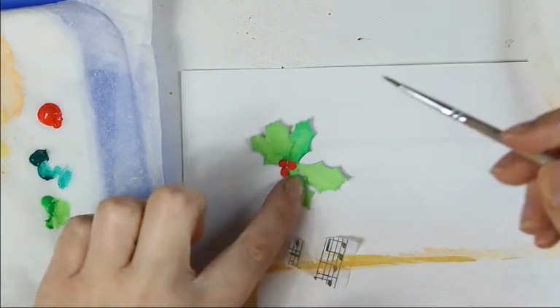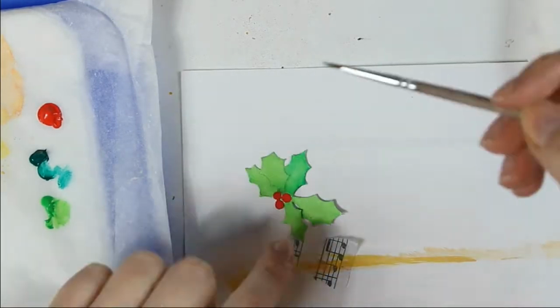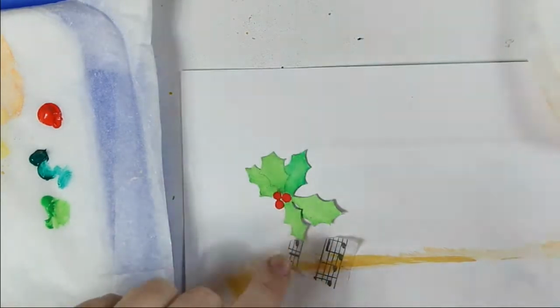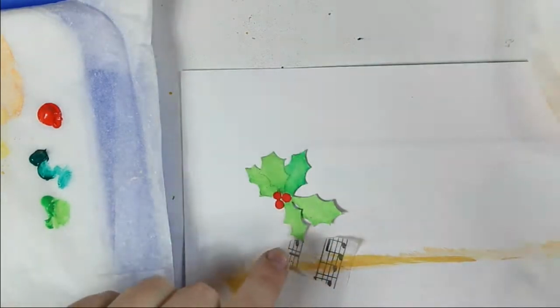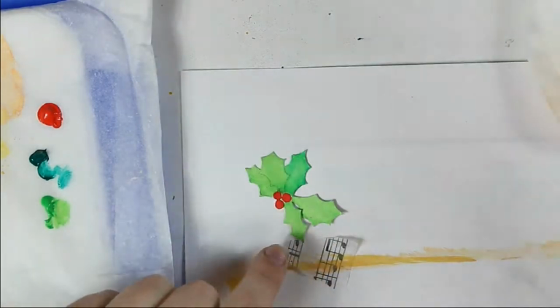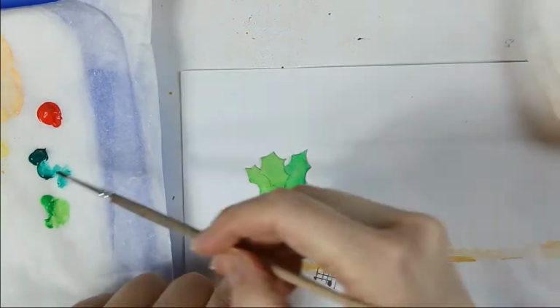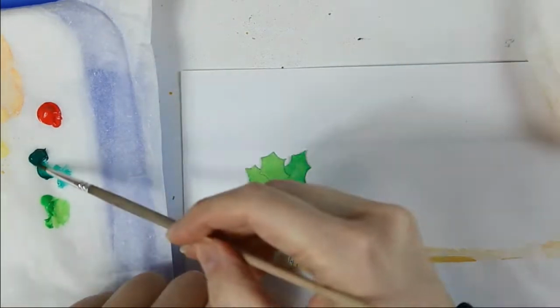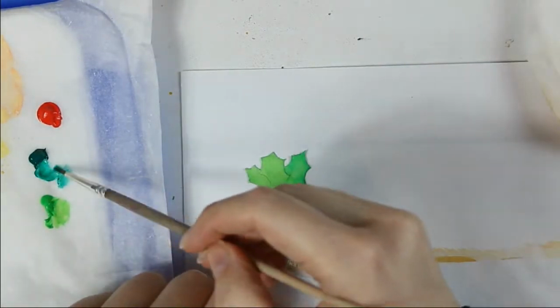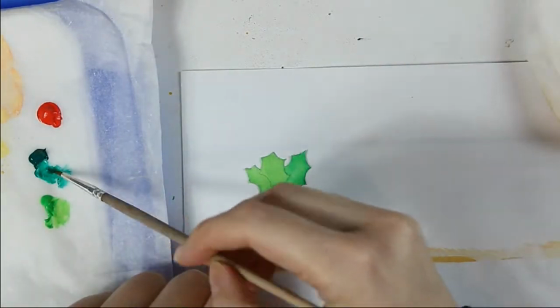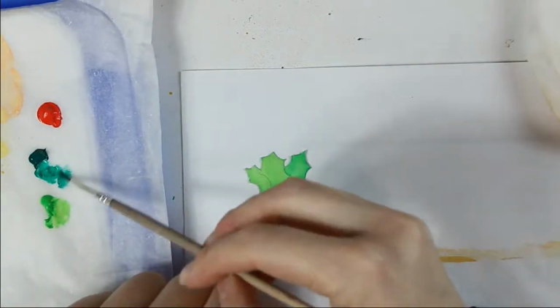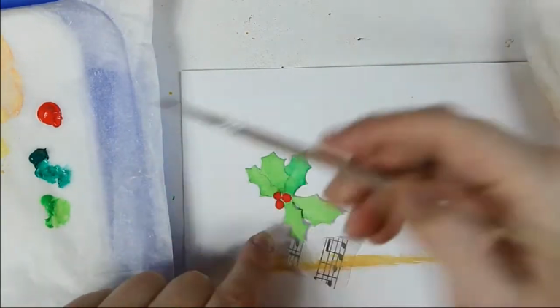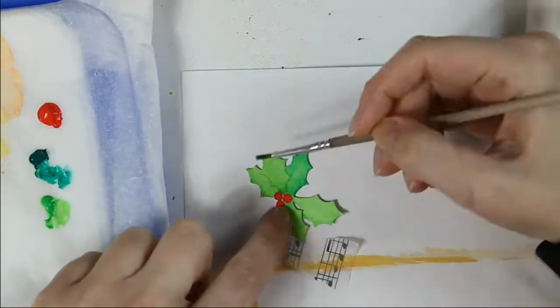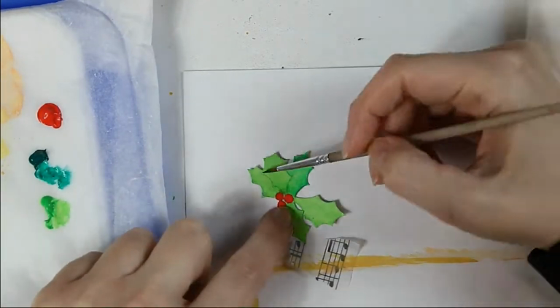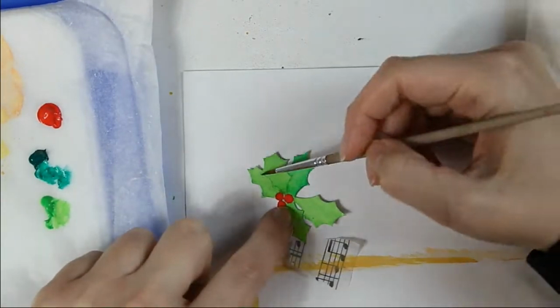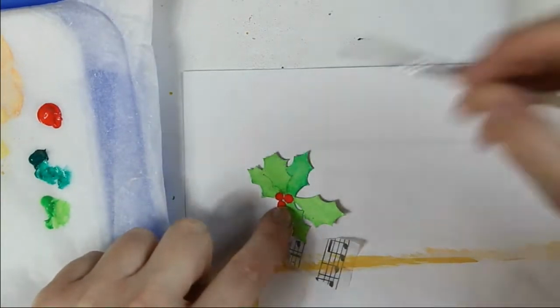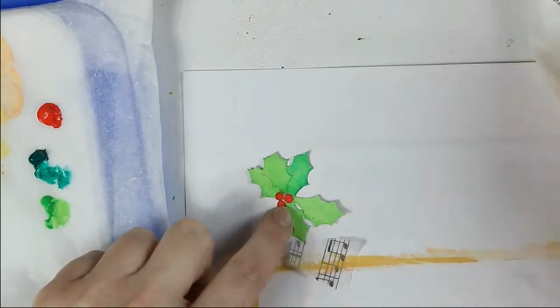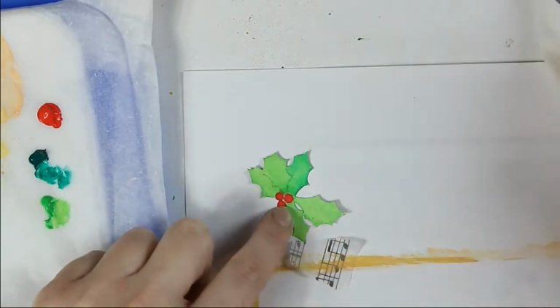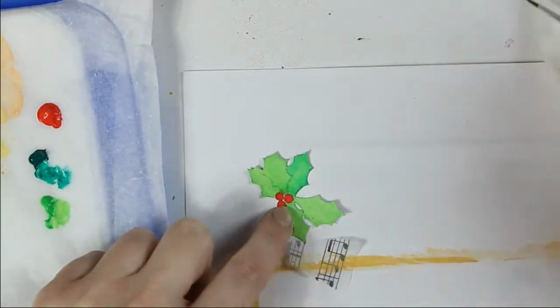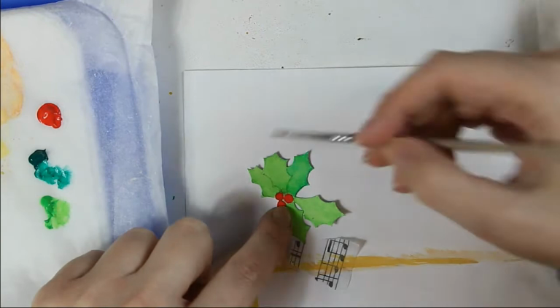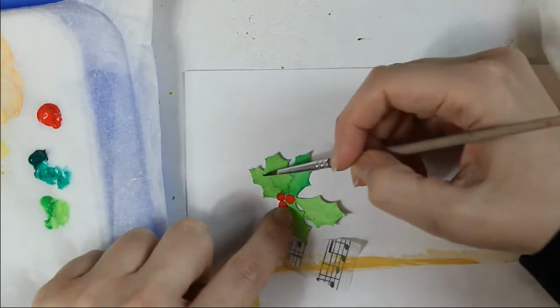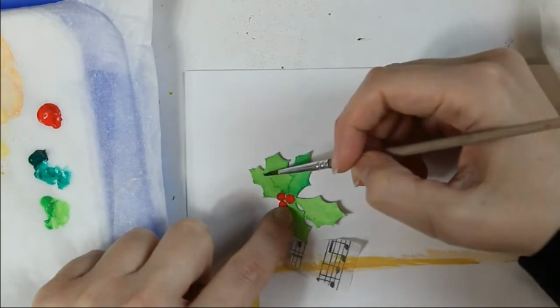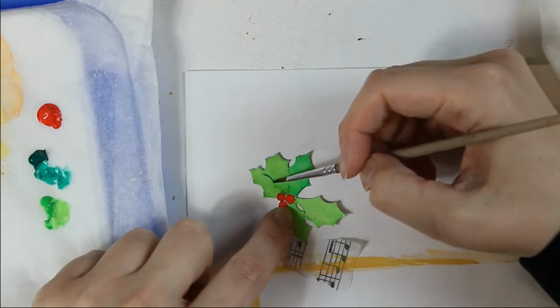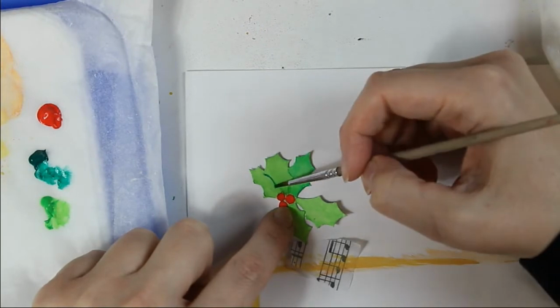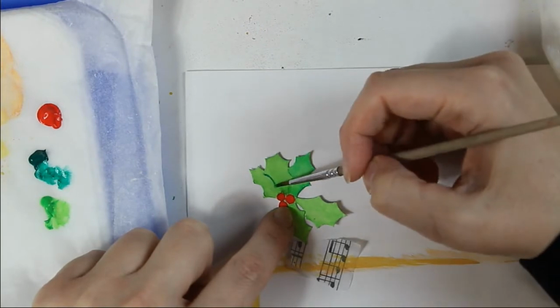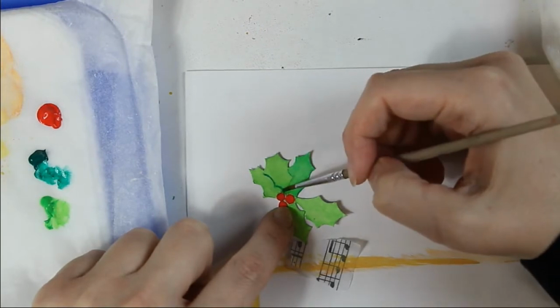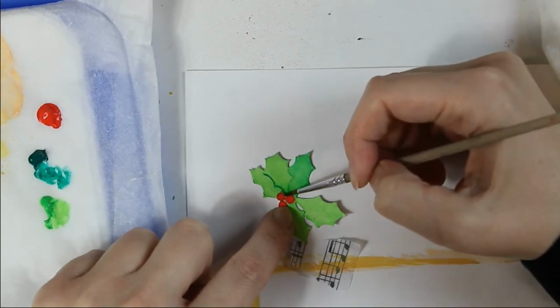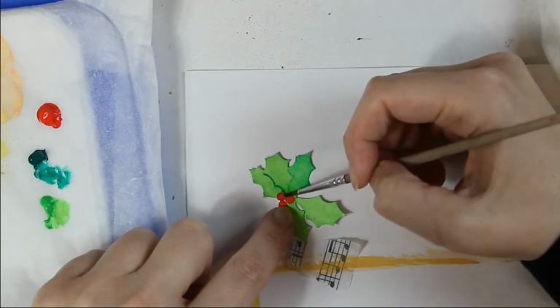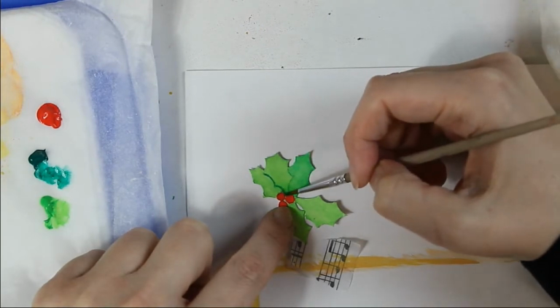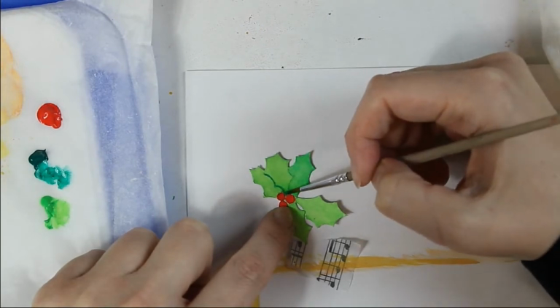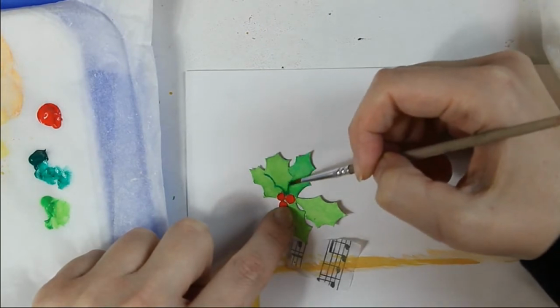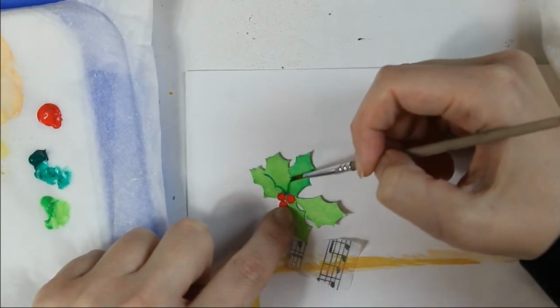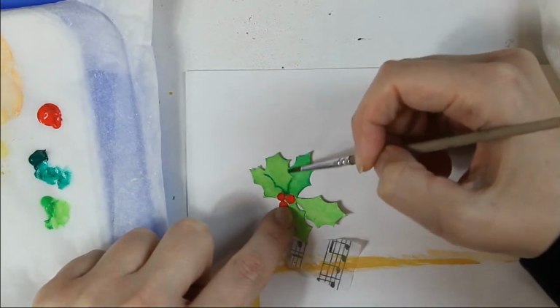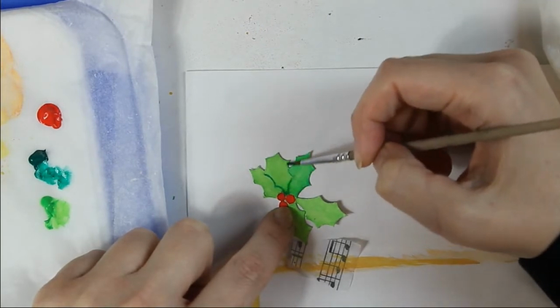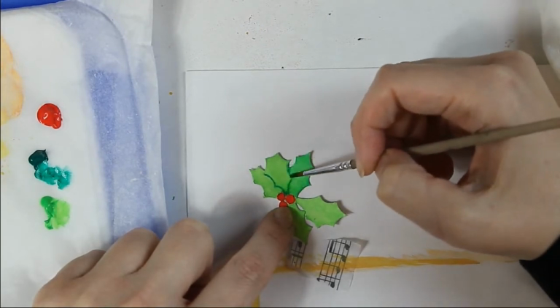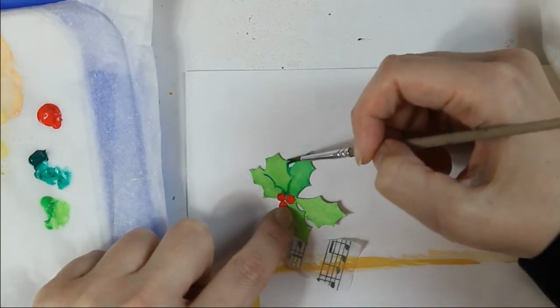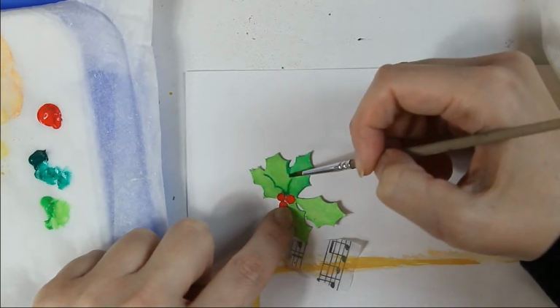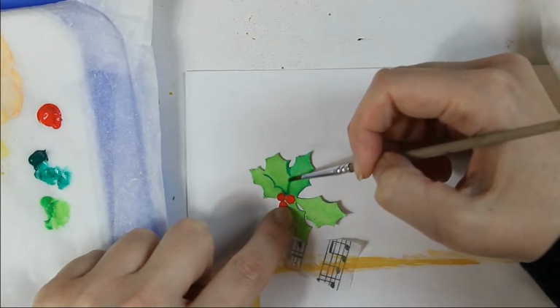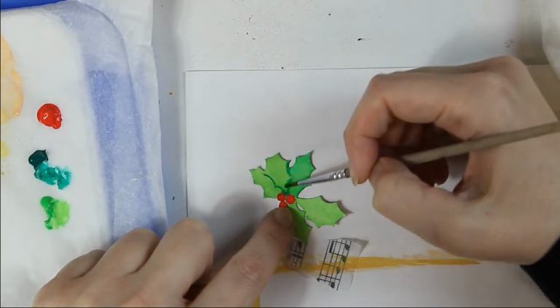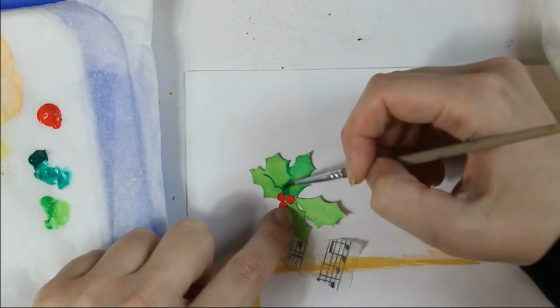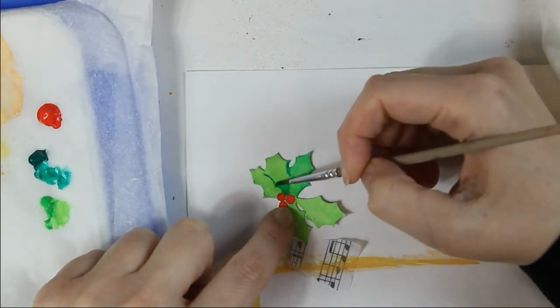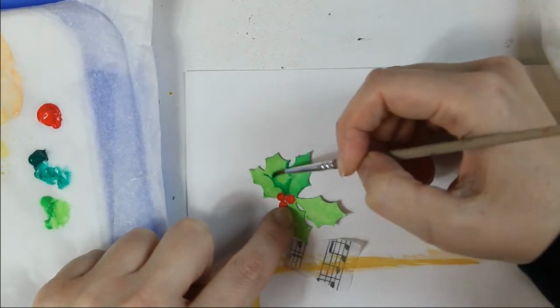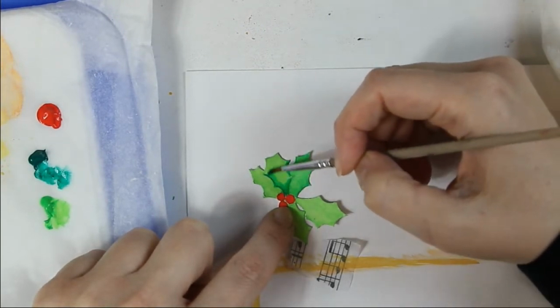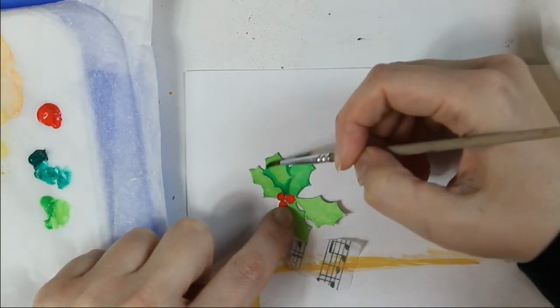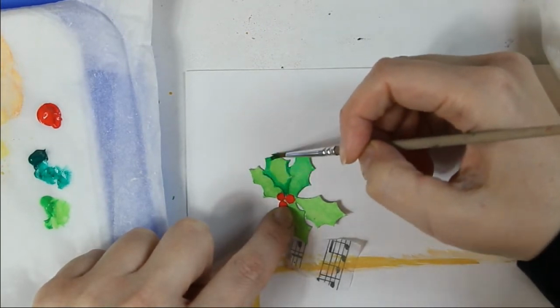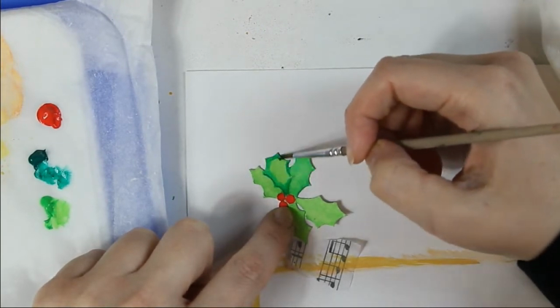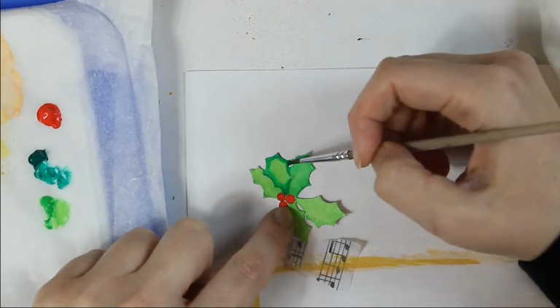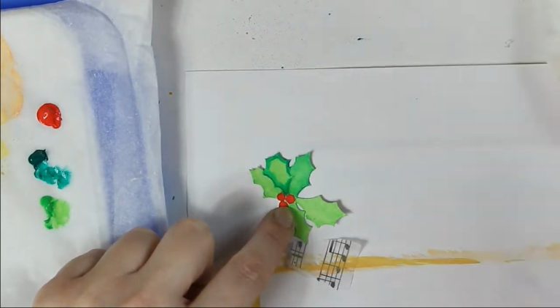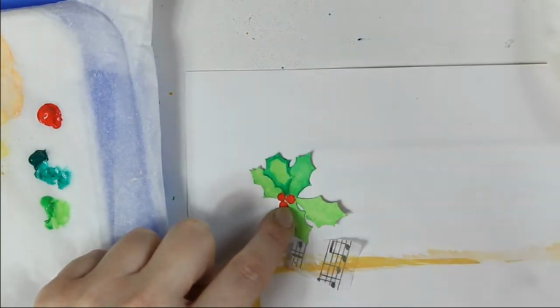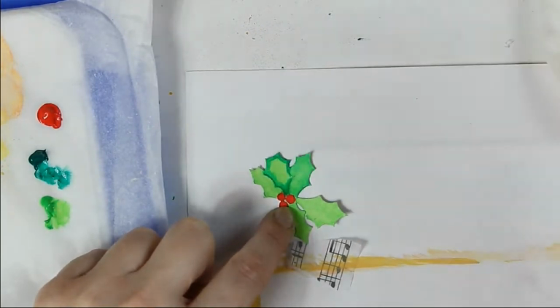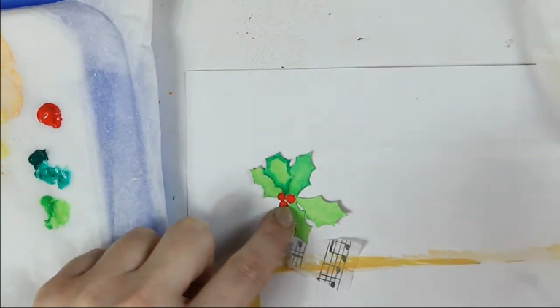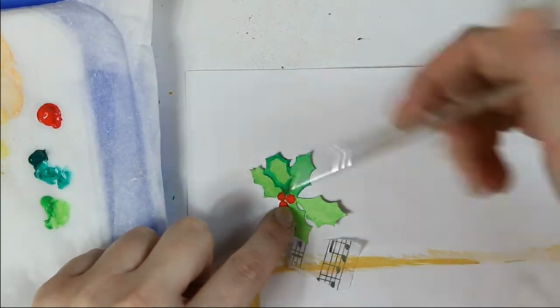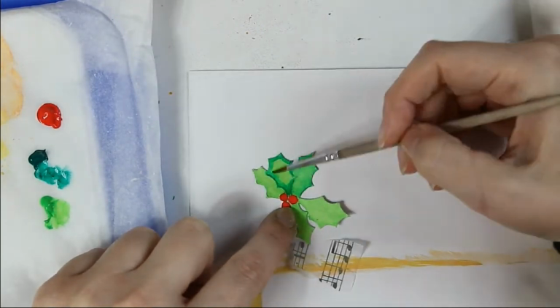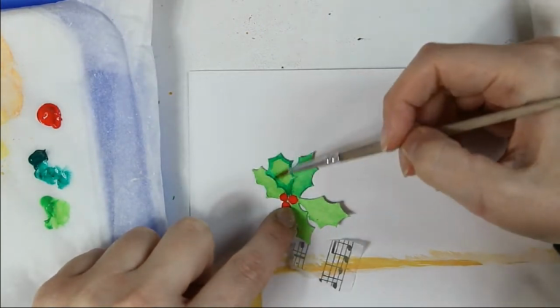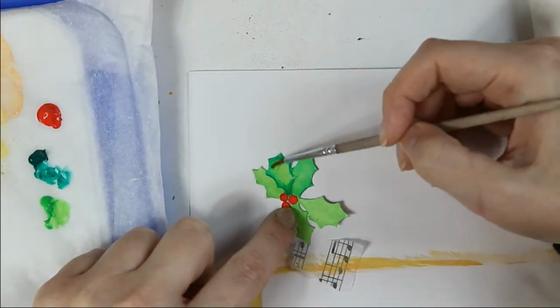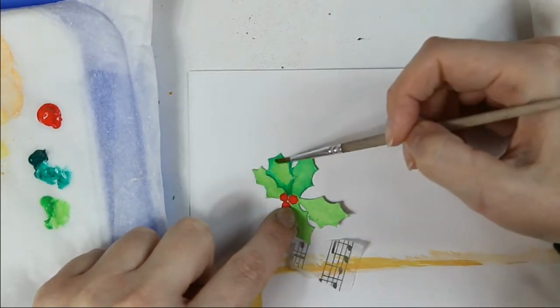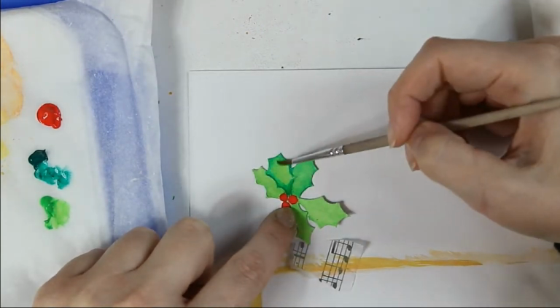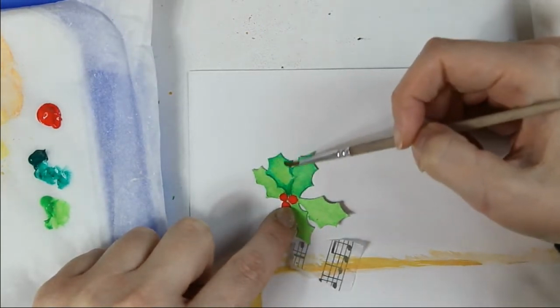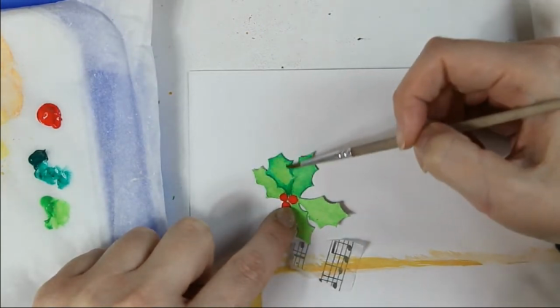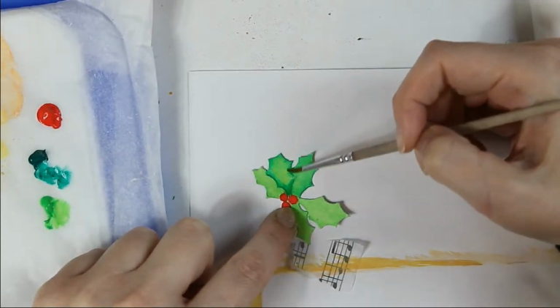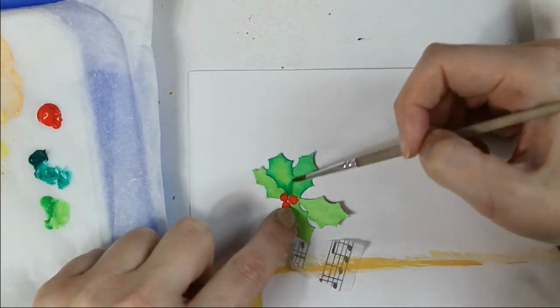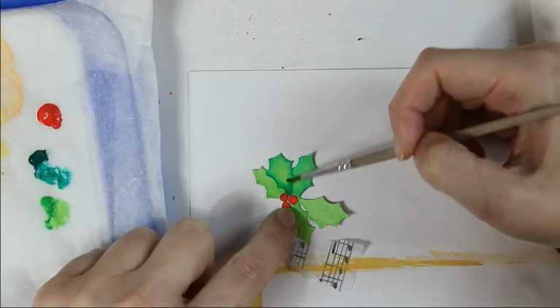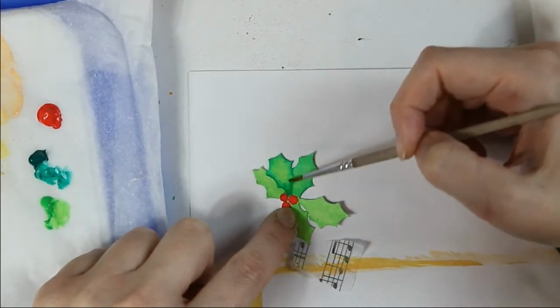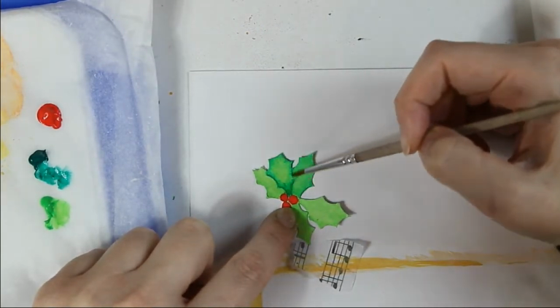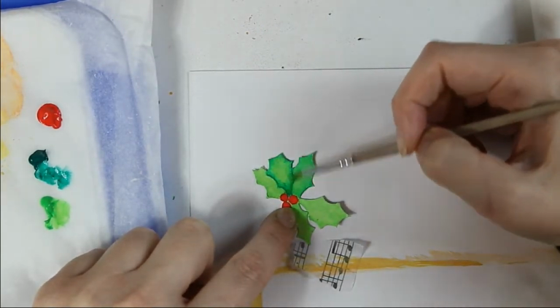Now I'm using the darker shade to make some border around the leaves.